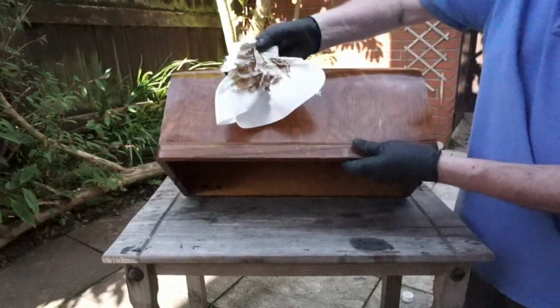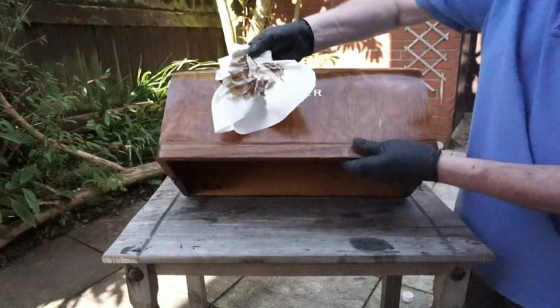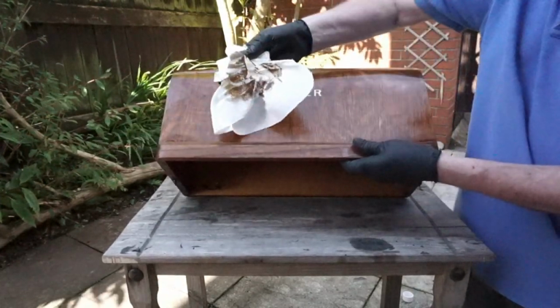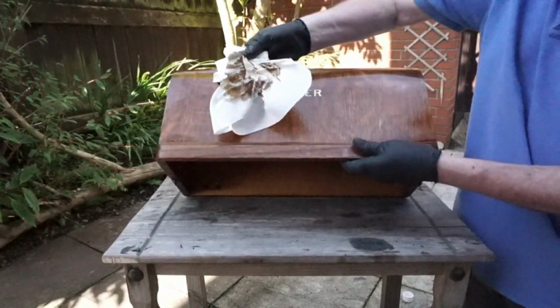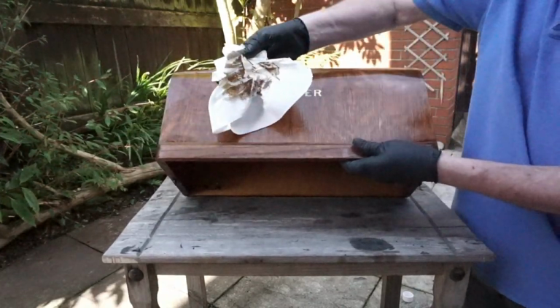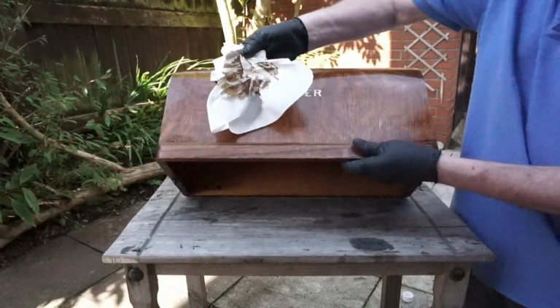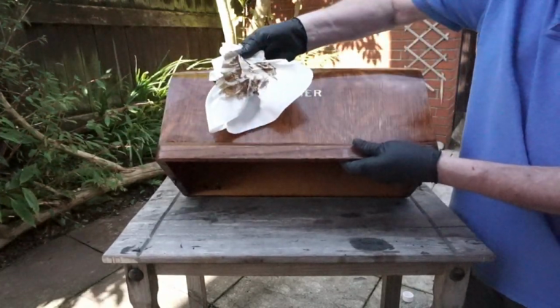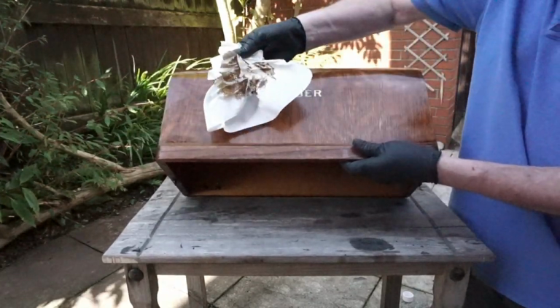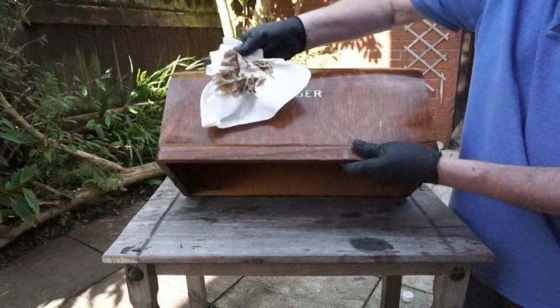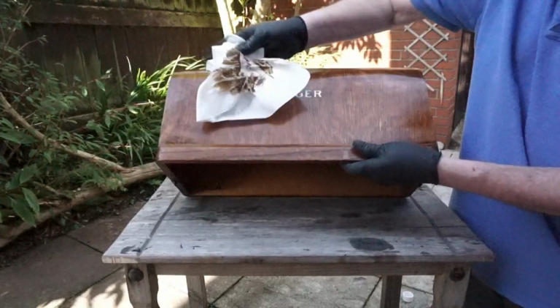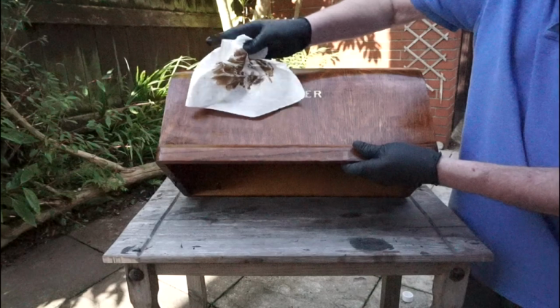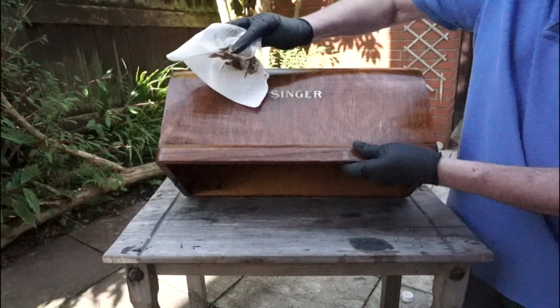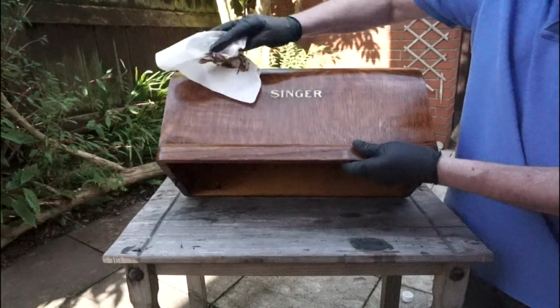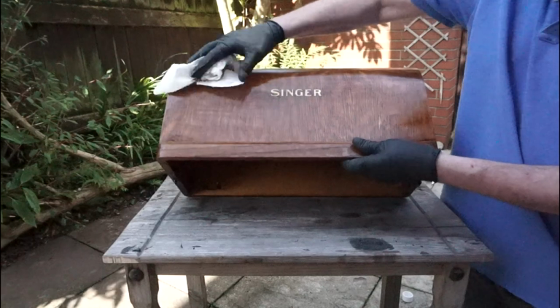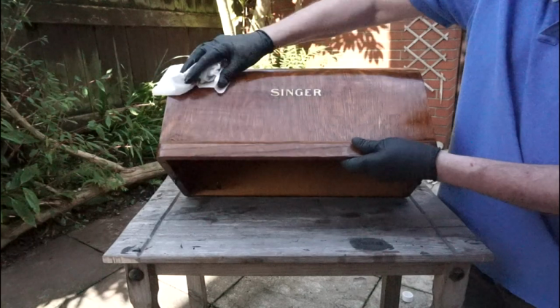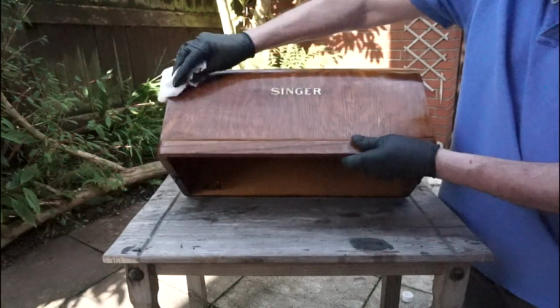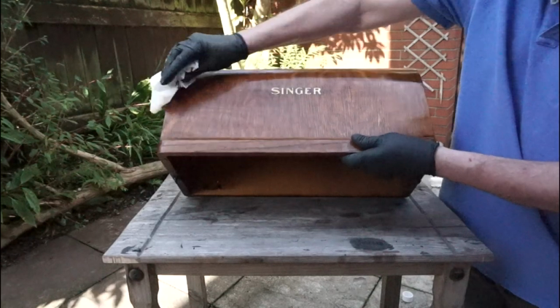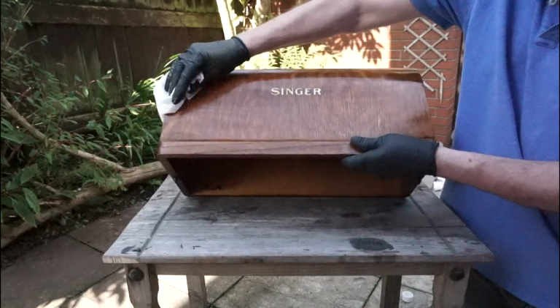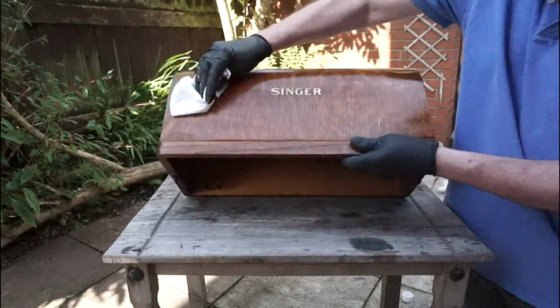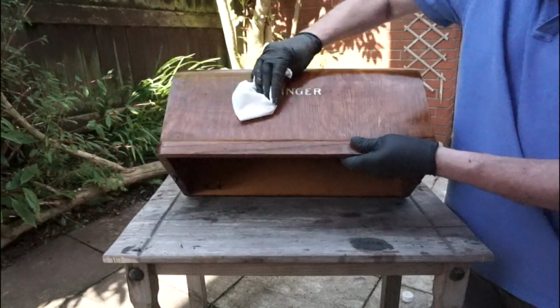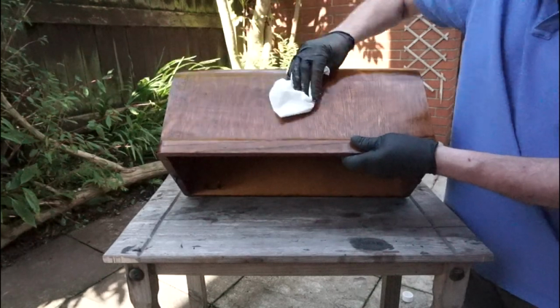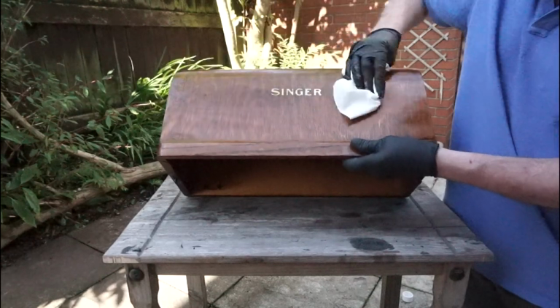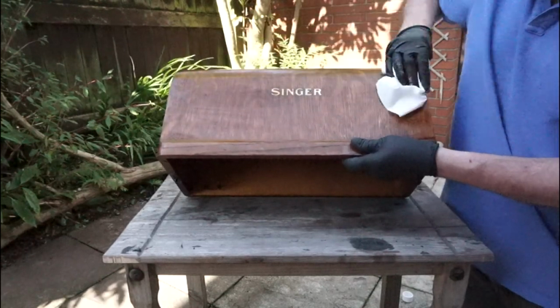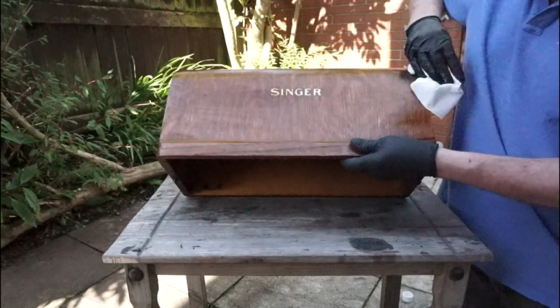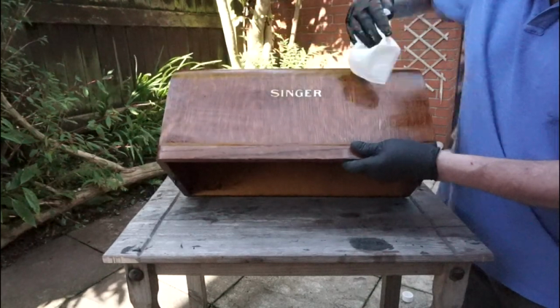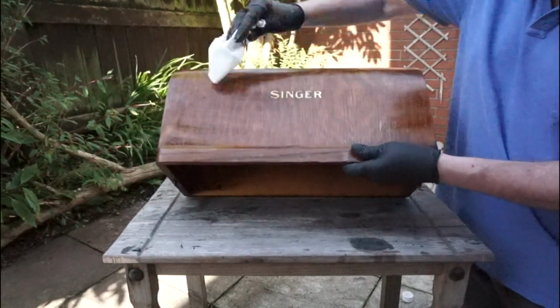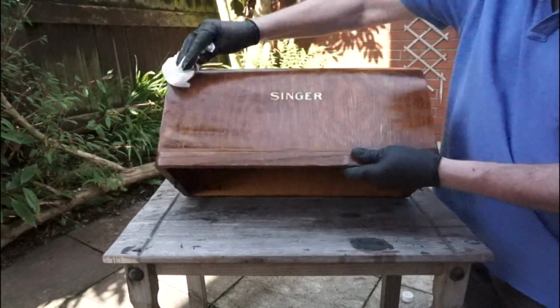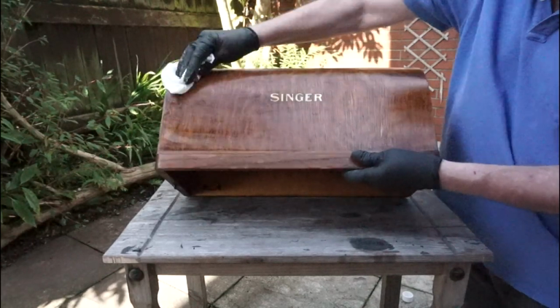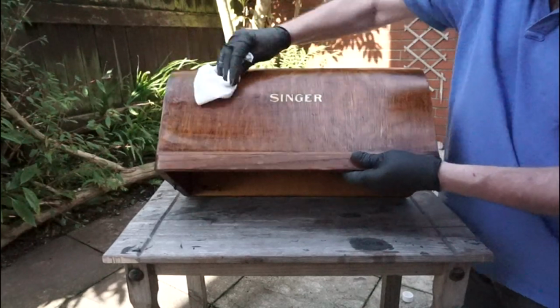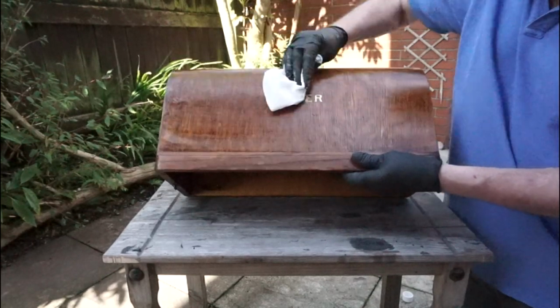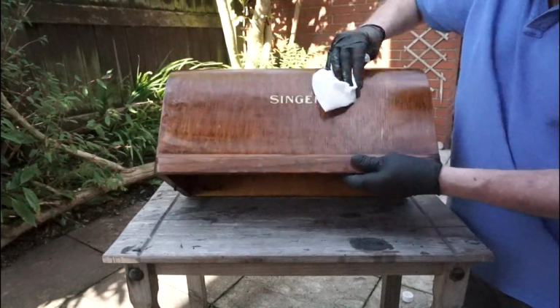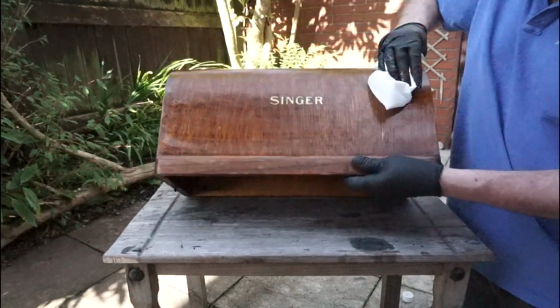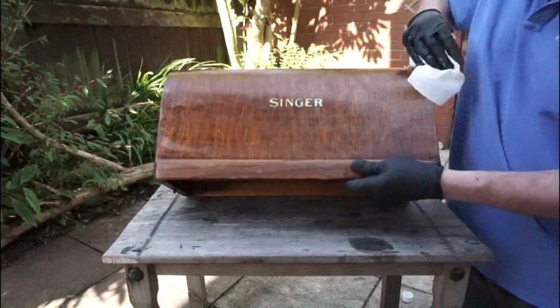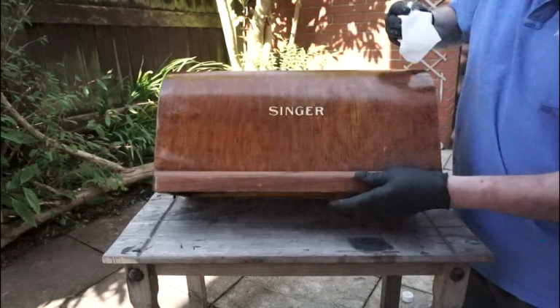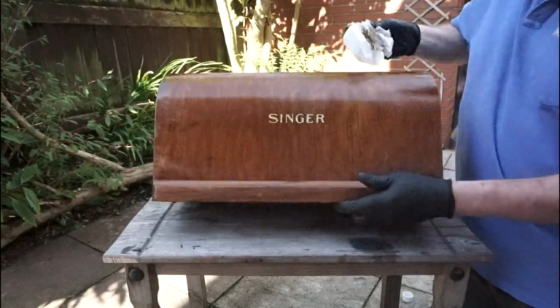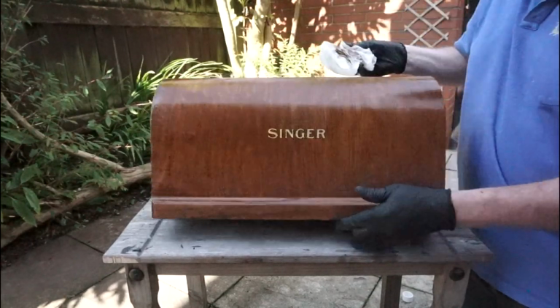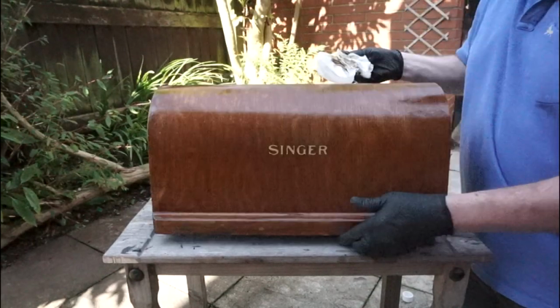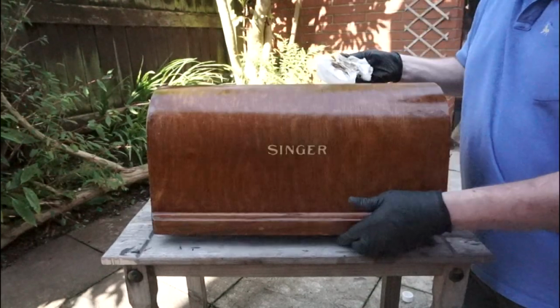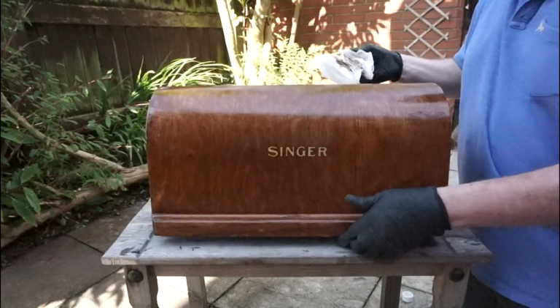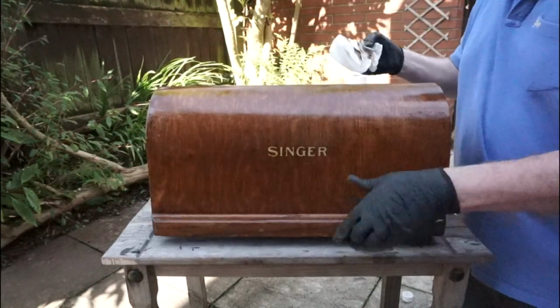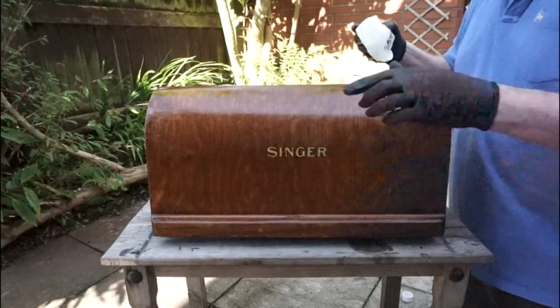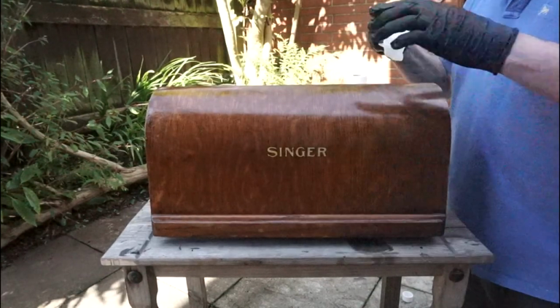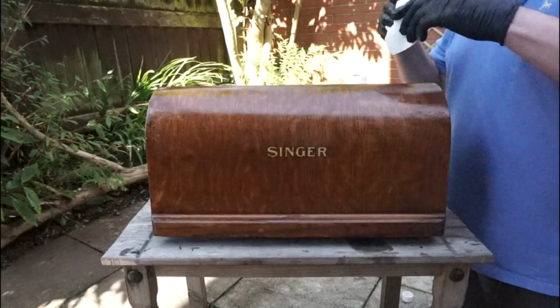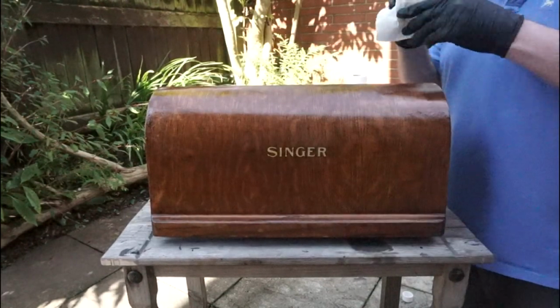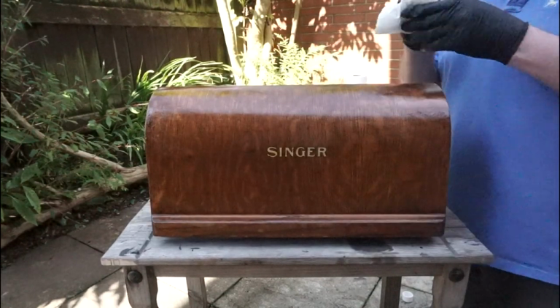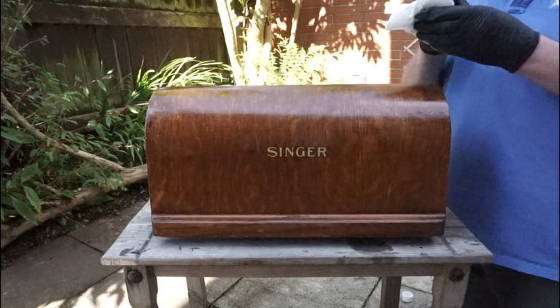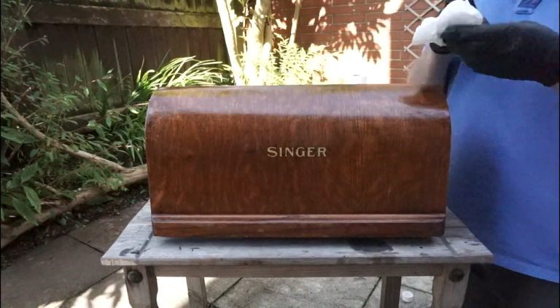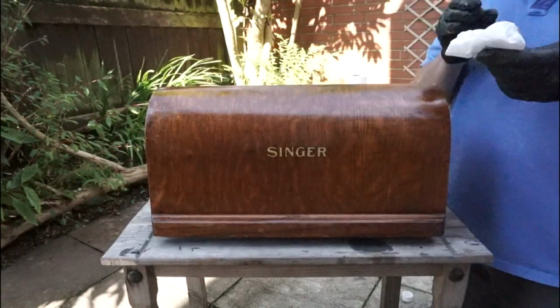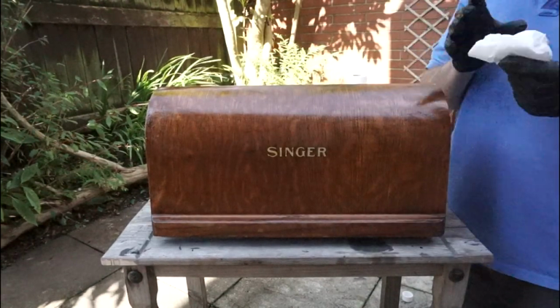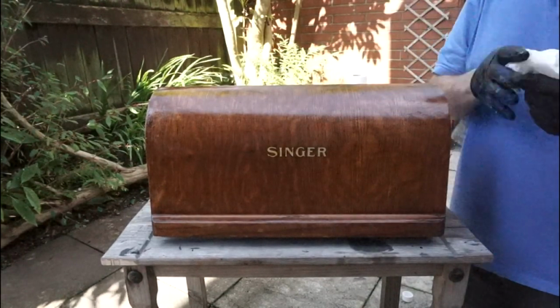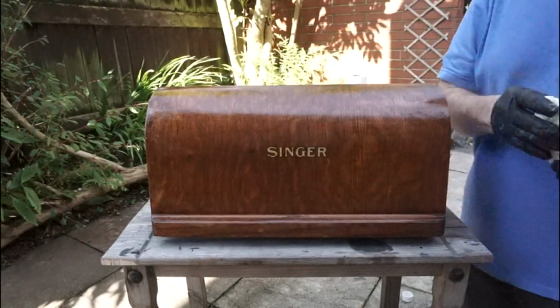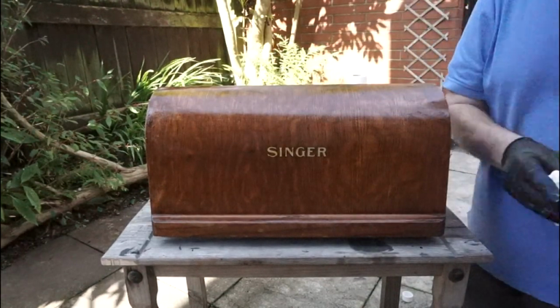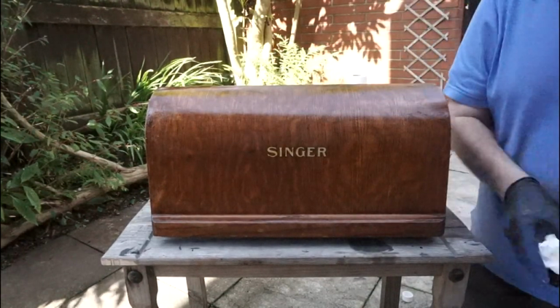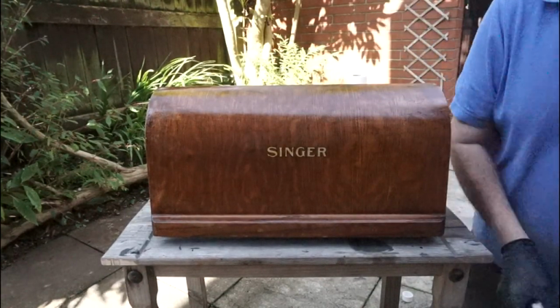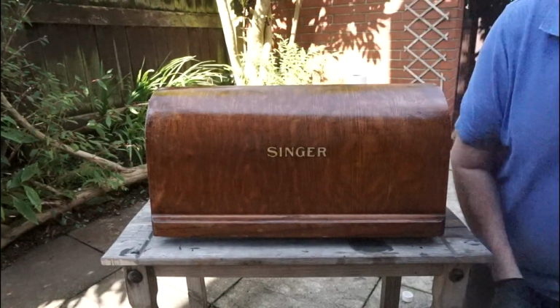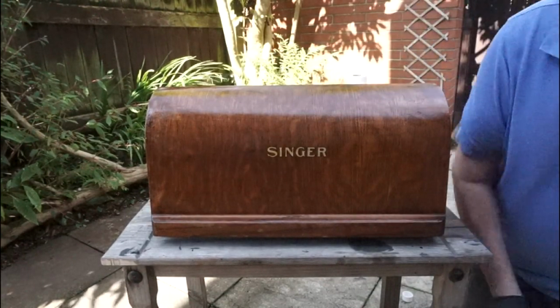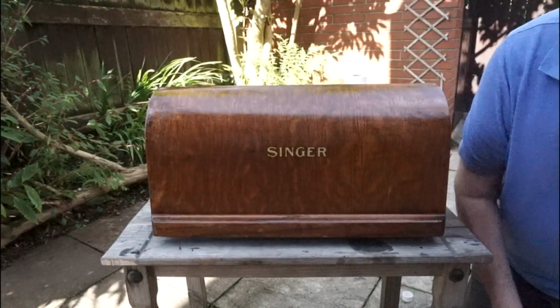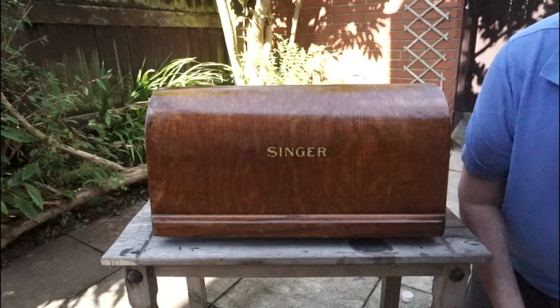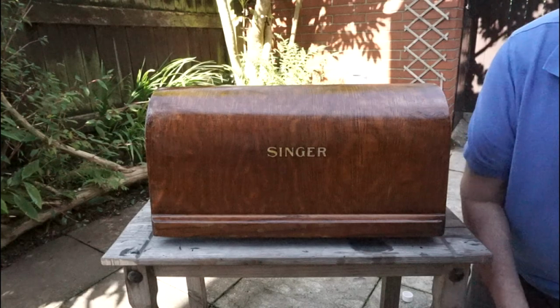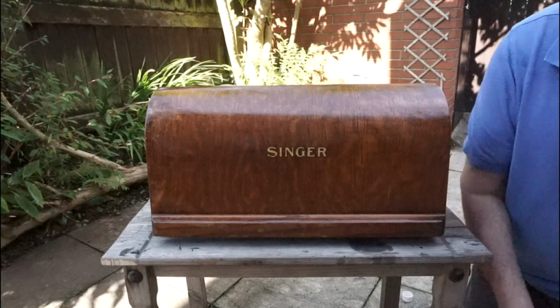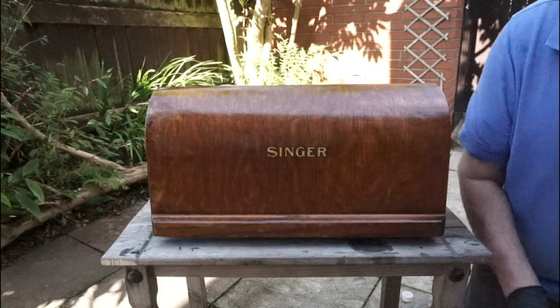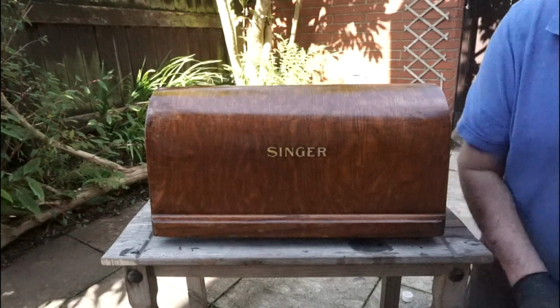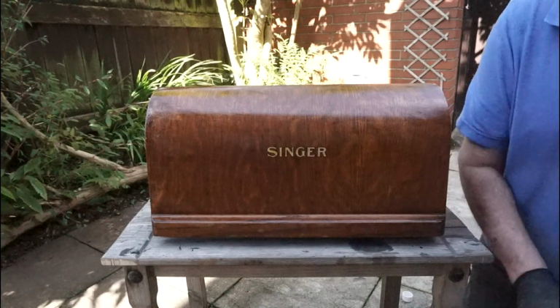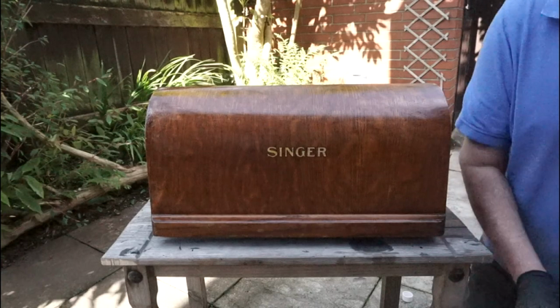You can see the old shellac is a dark brown colour. I believe this is a combination of coloured shellac and years of dirt.